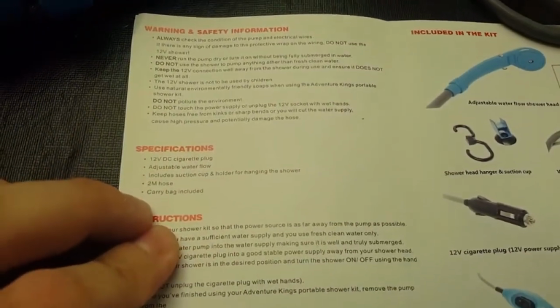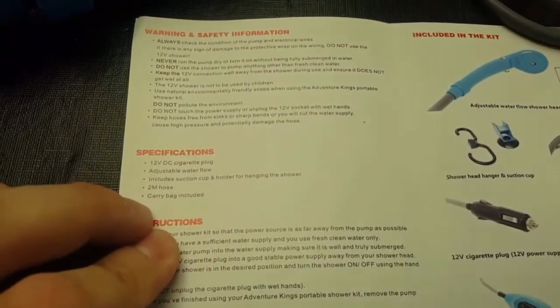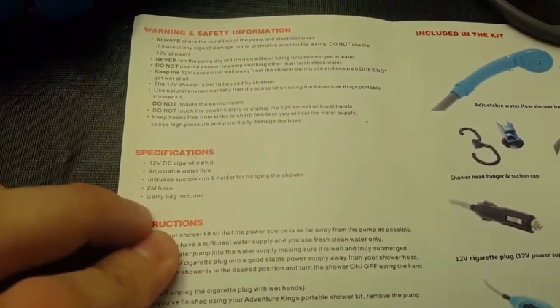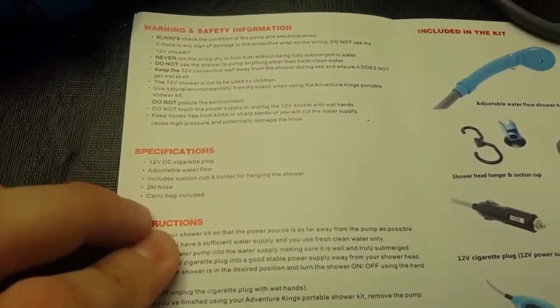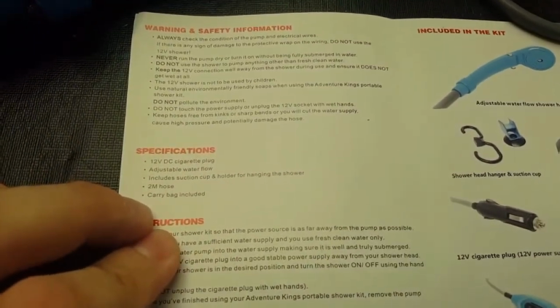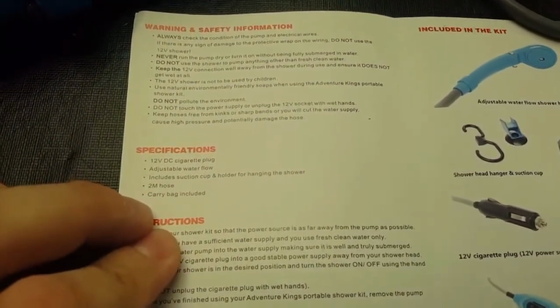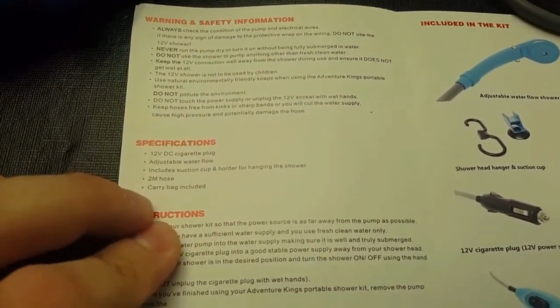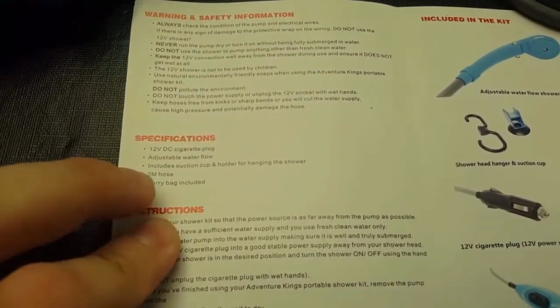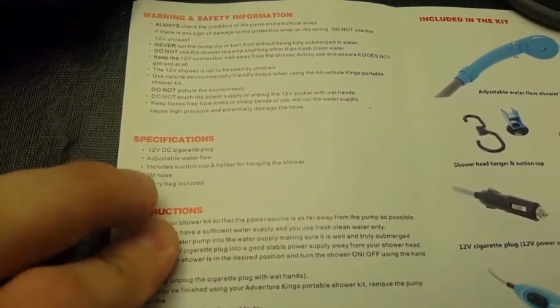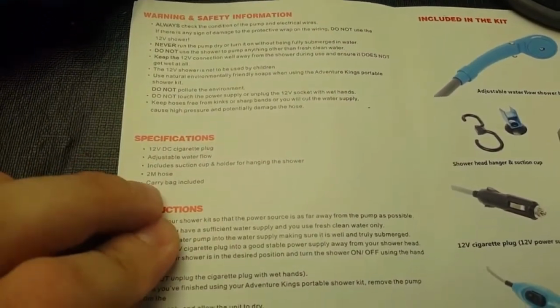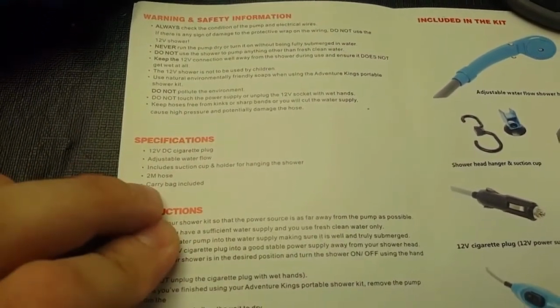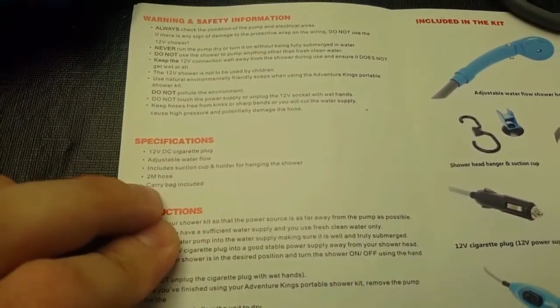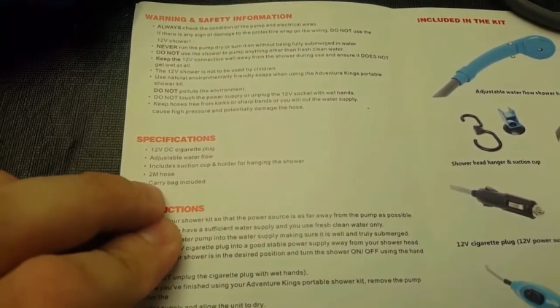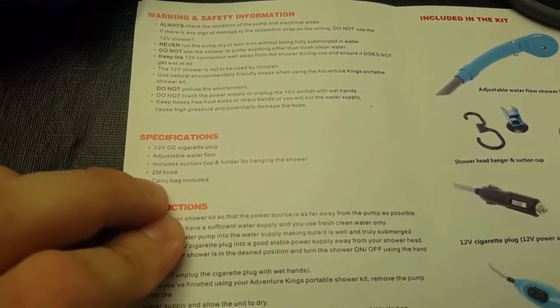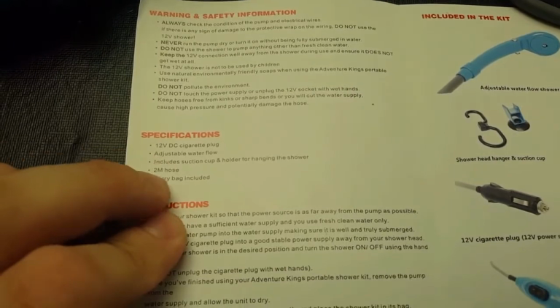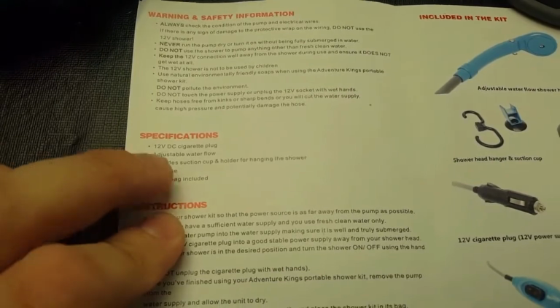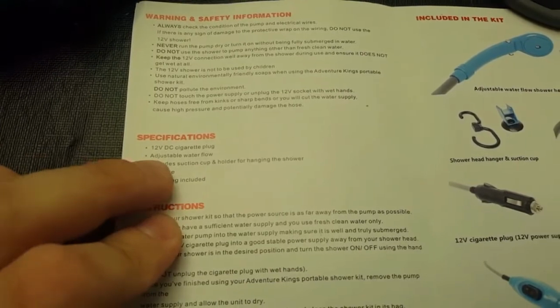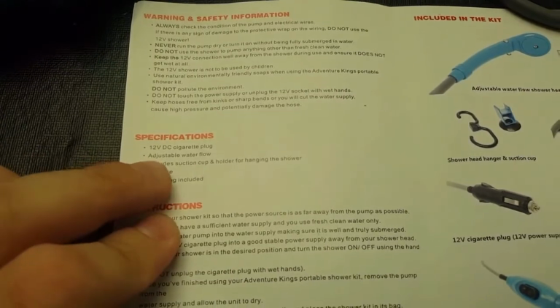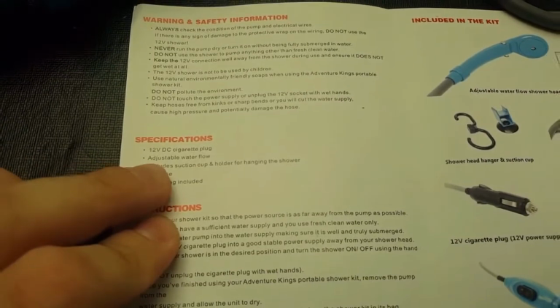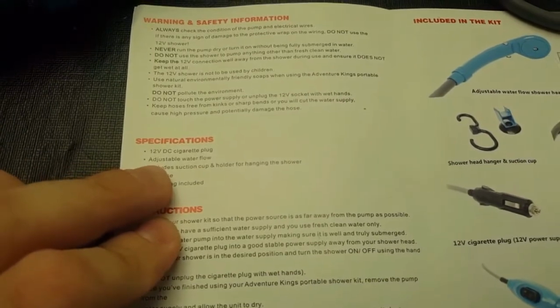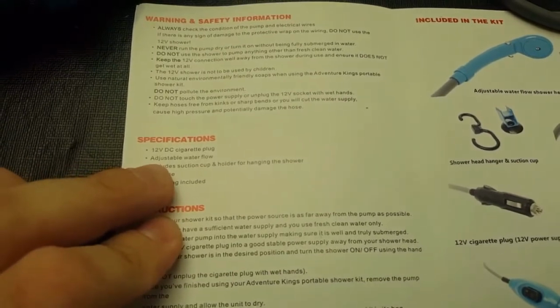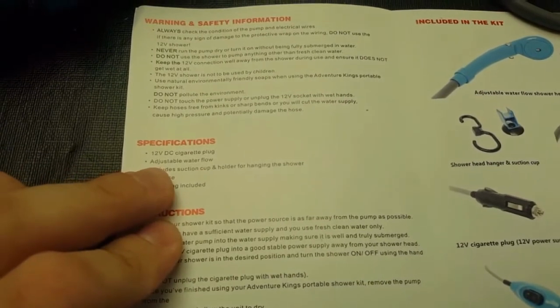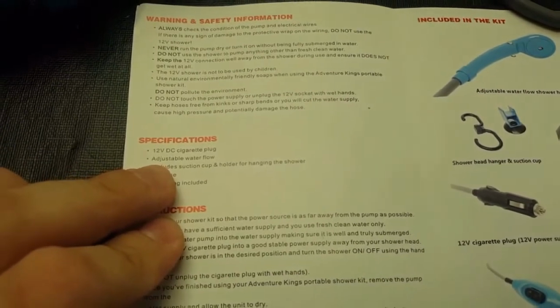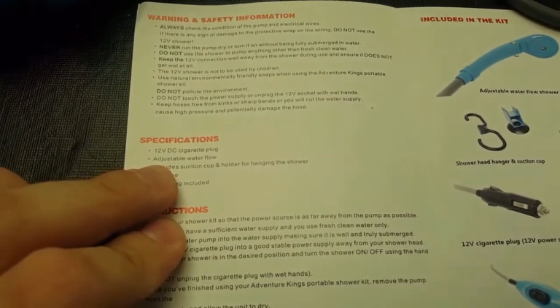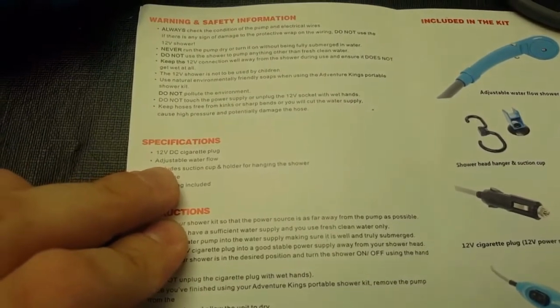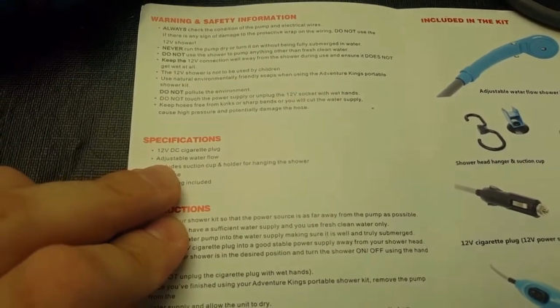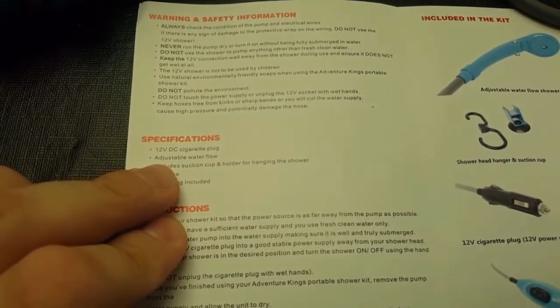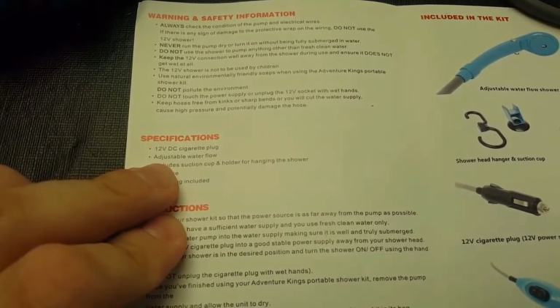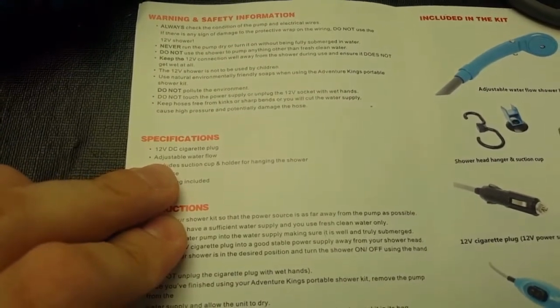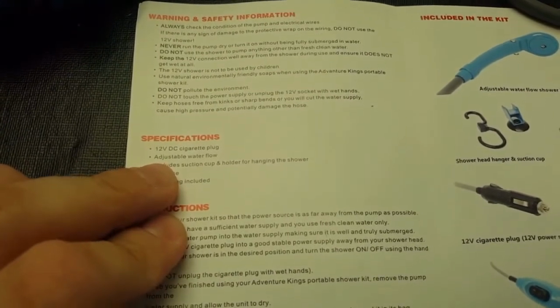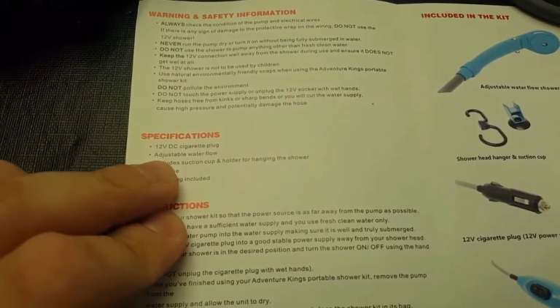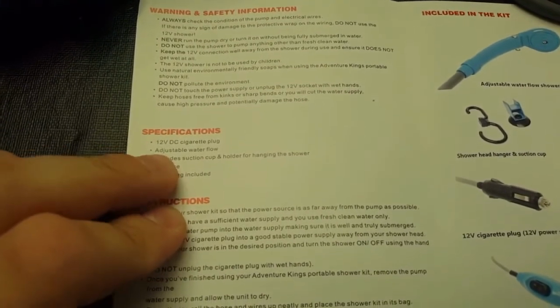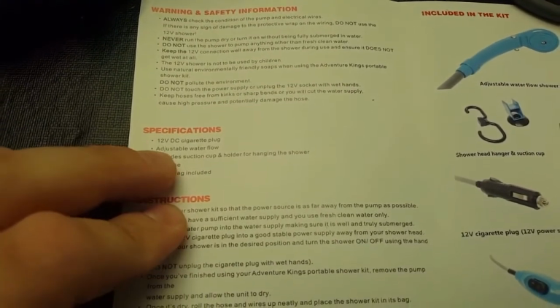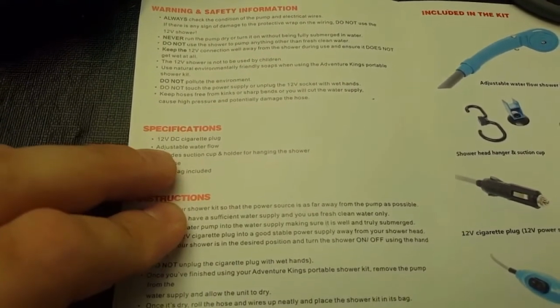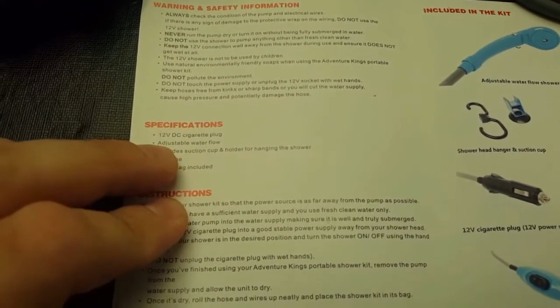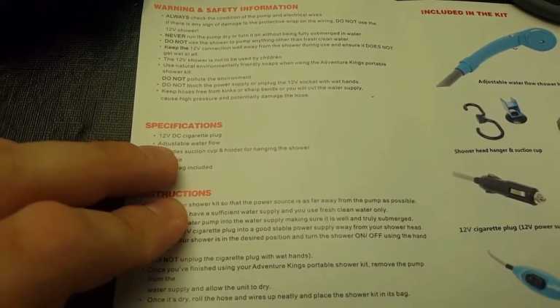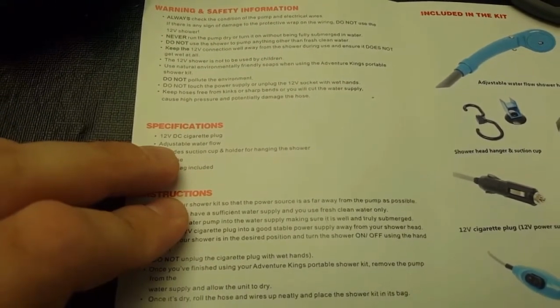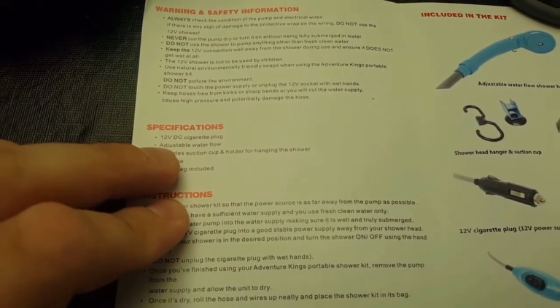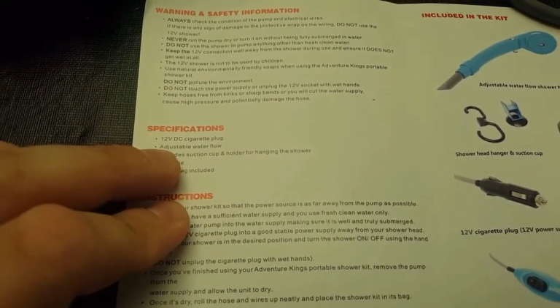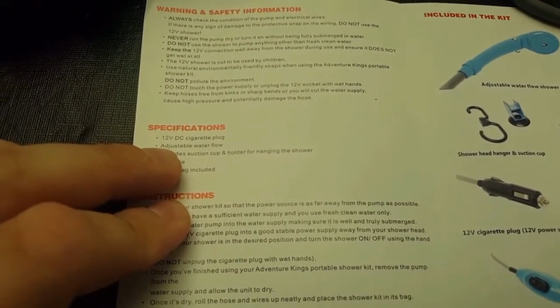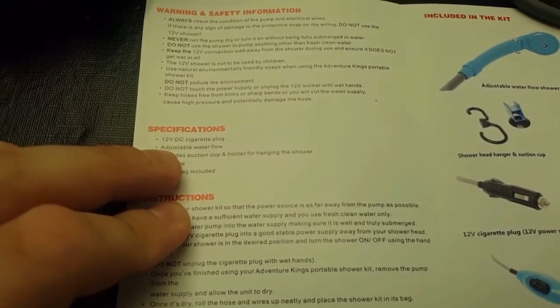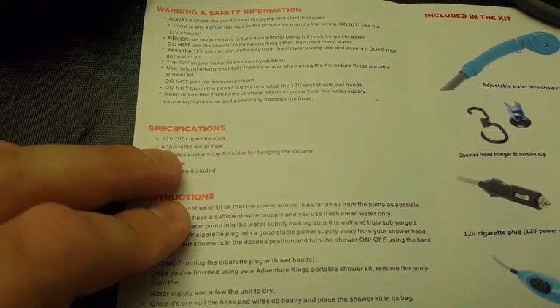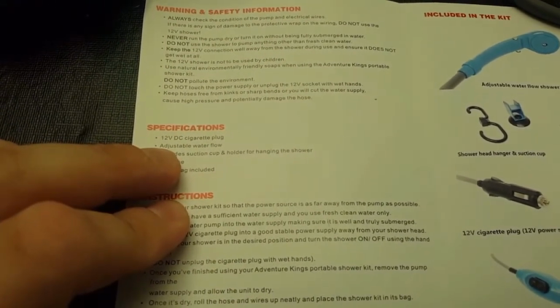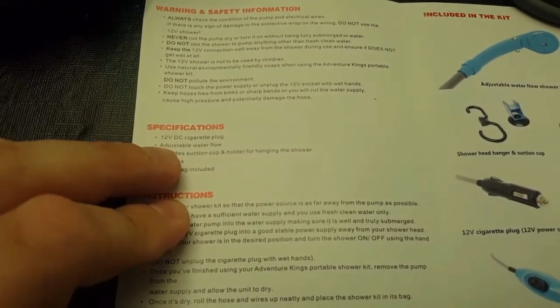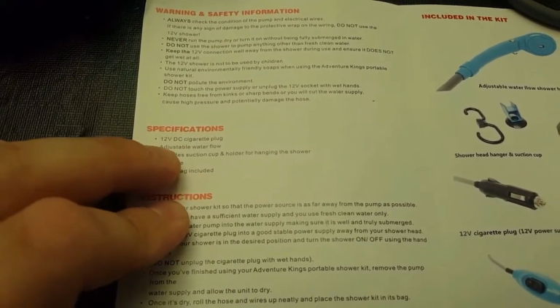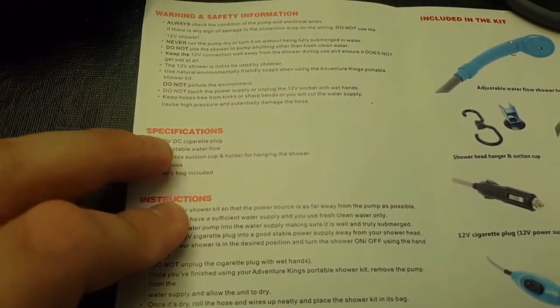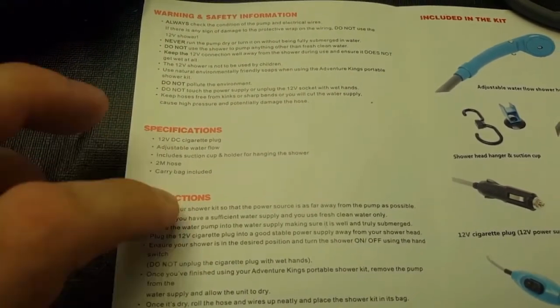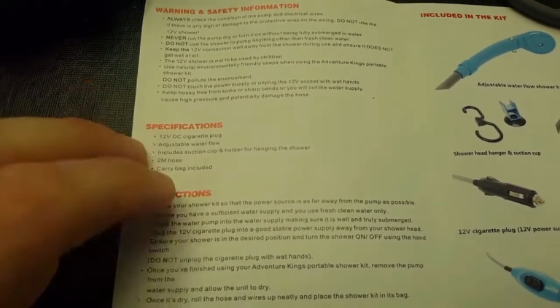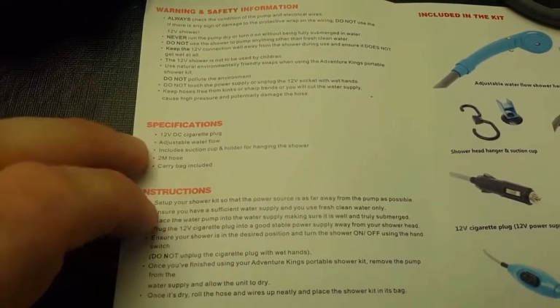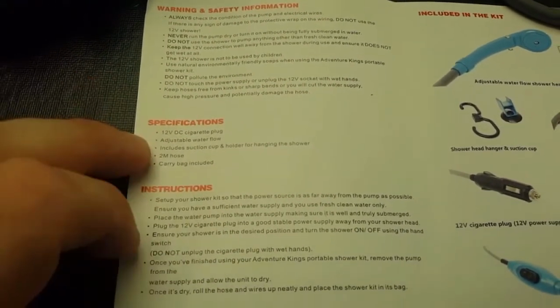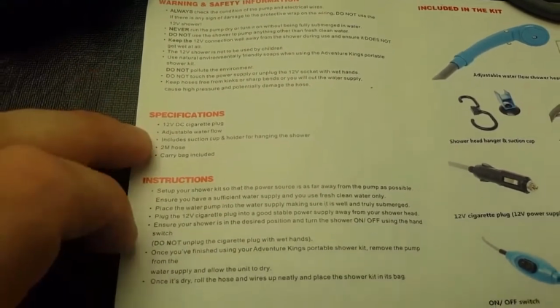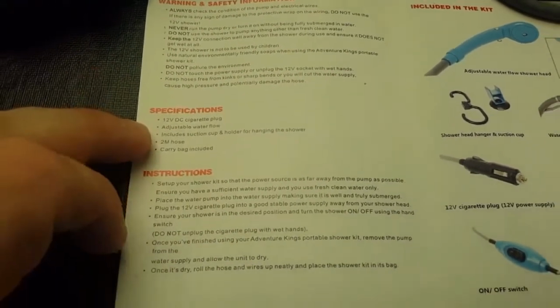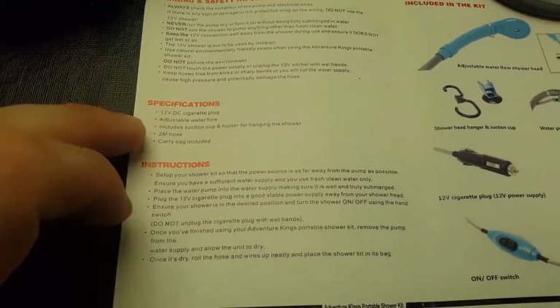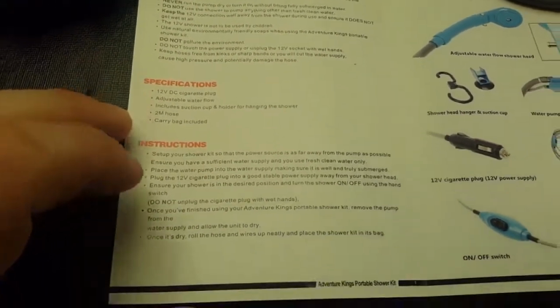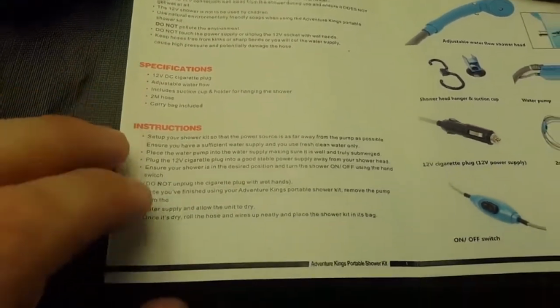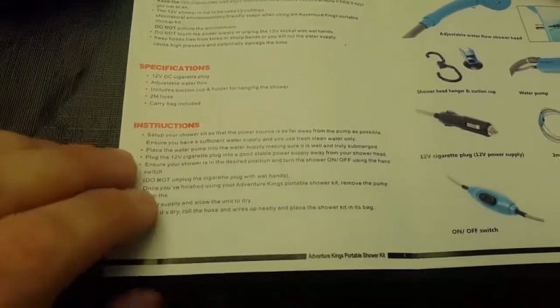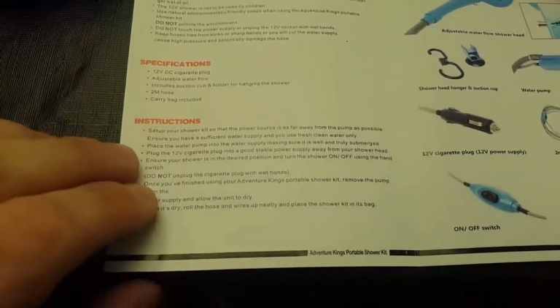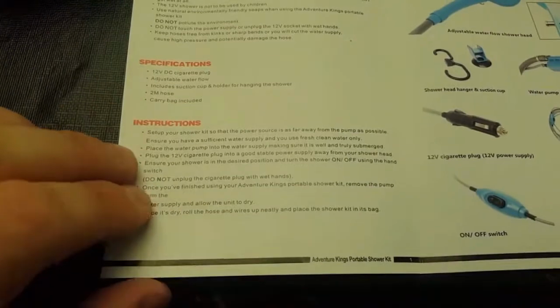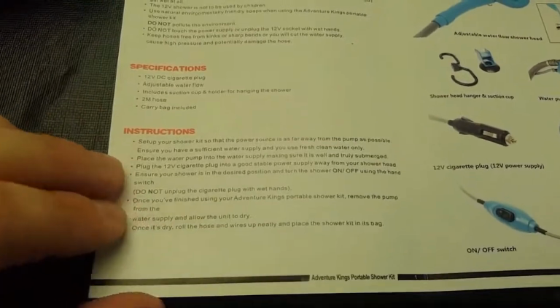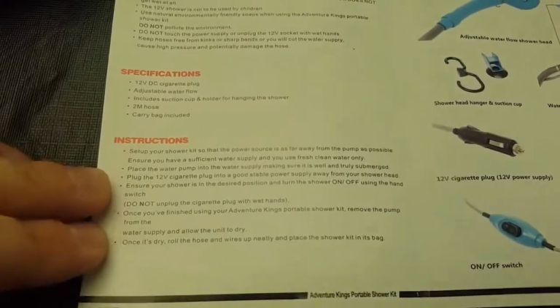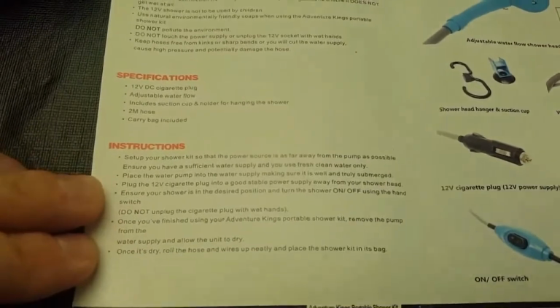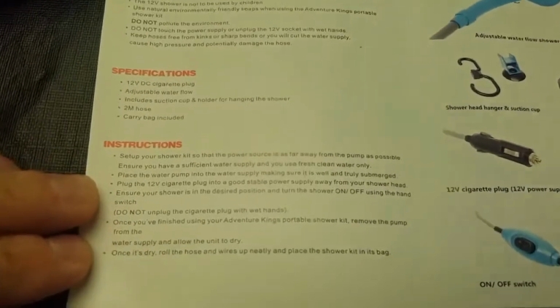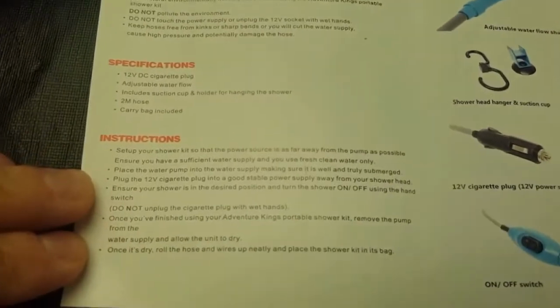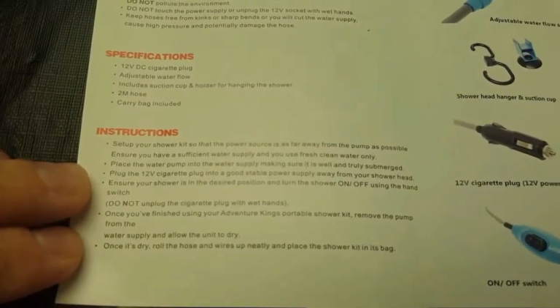Specs: two meter hose, carry bag and suction cup holder, hanging shower, adjustable water flow, and 12 volt DC power.